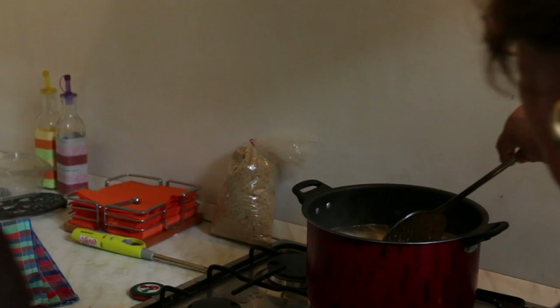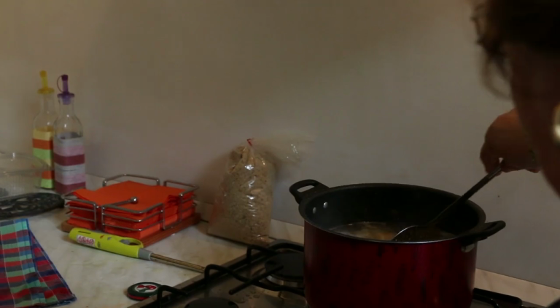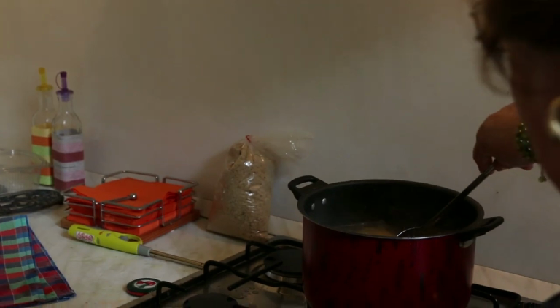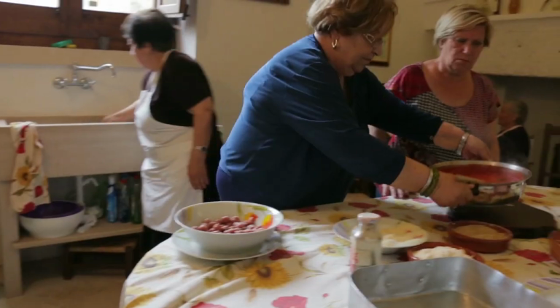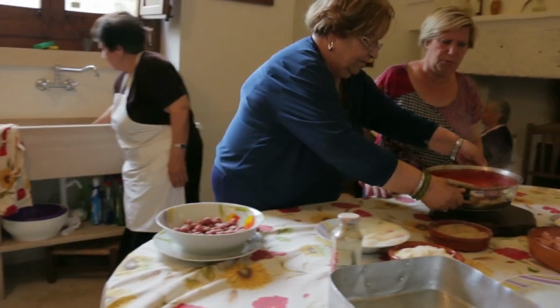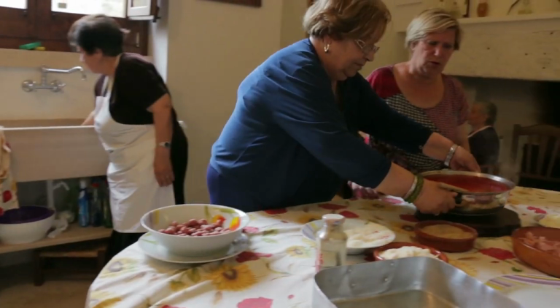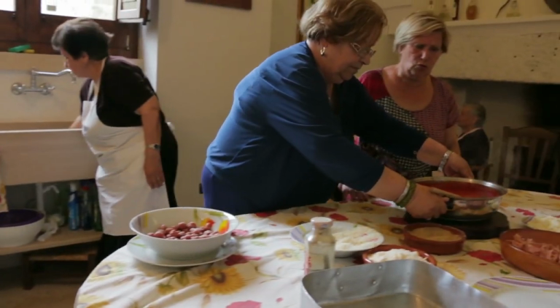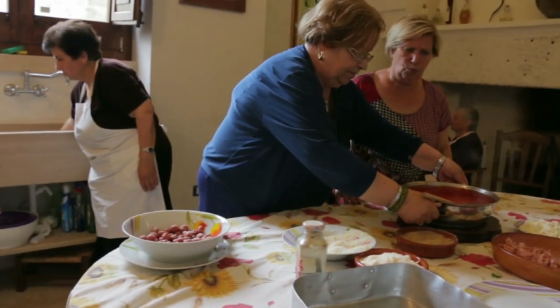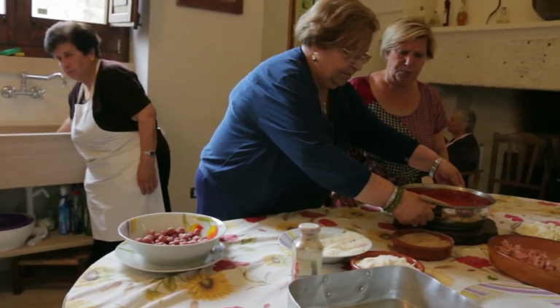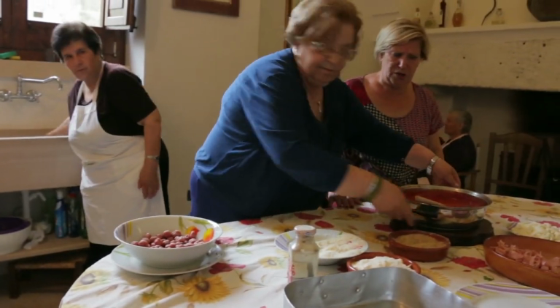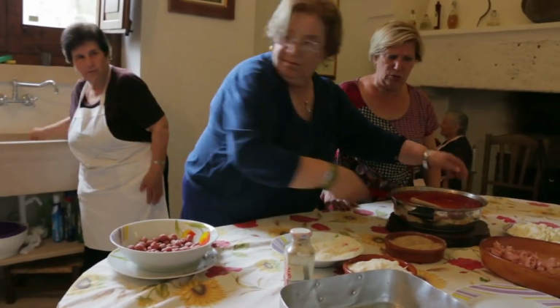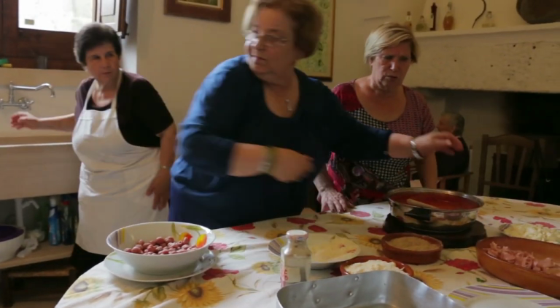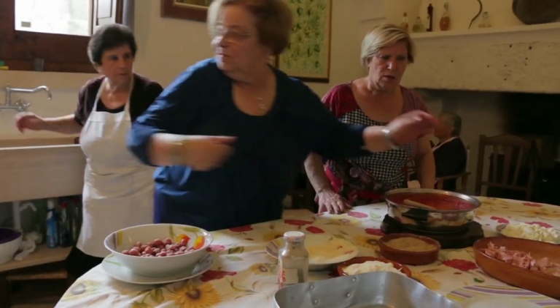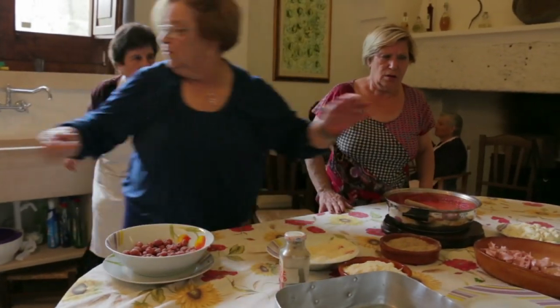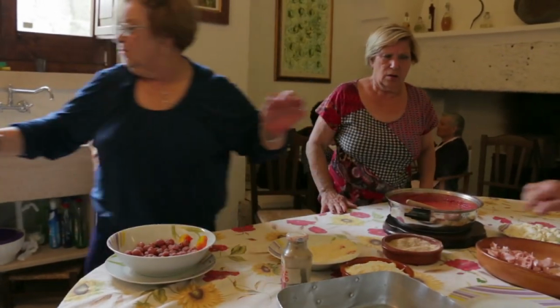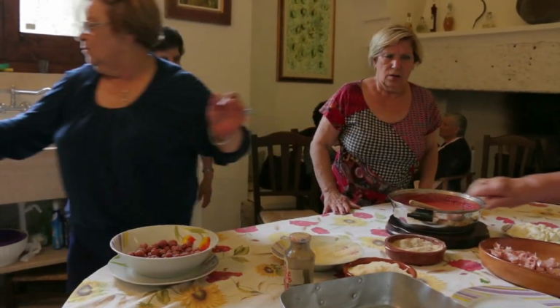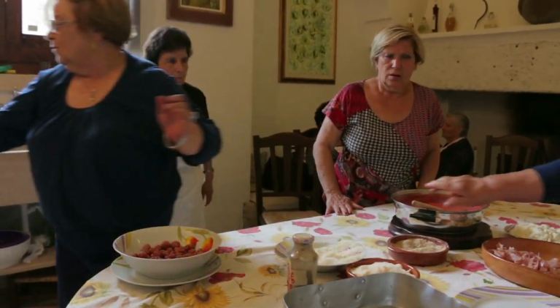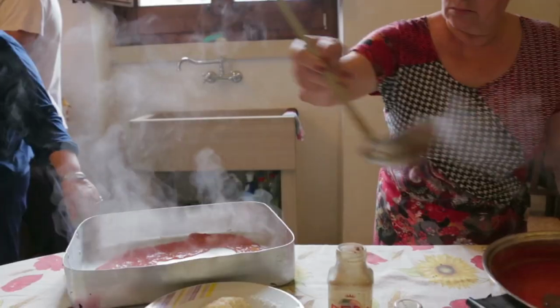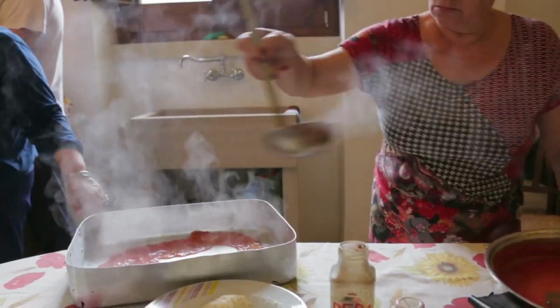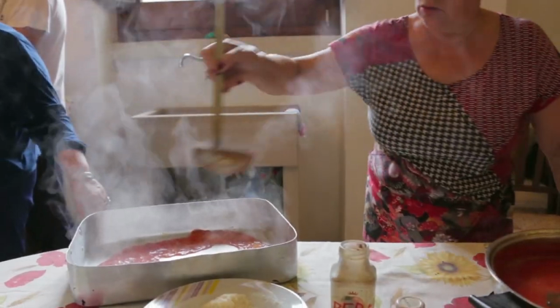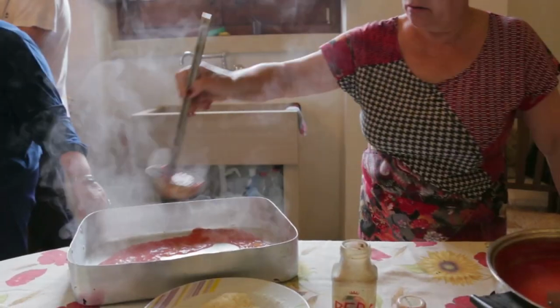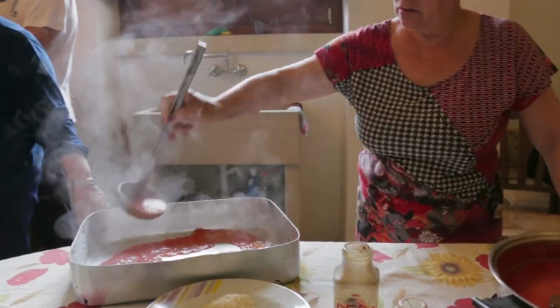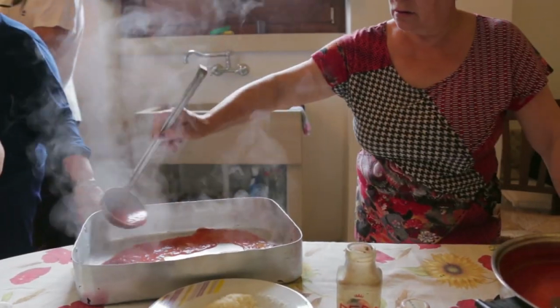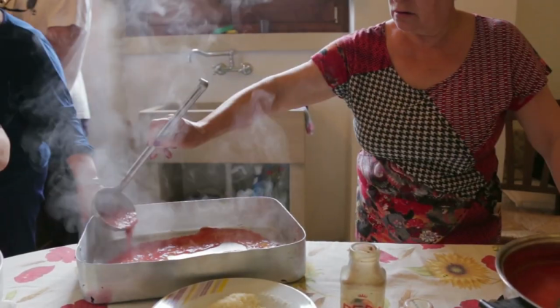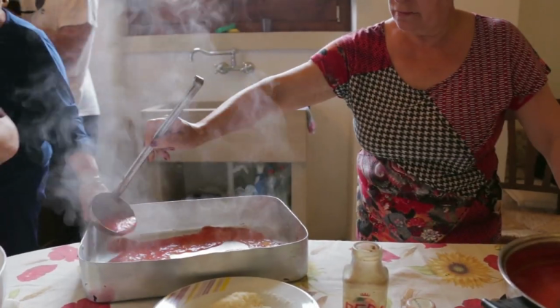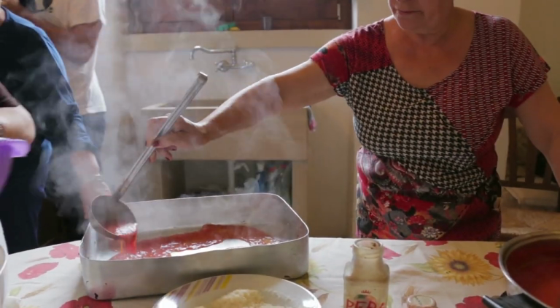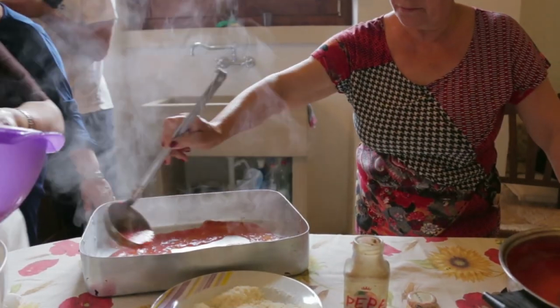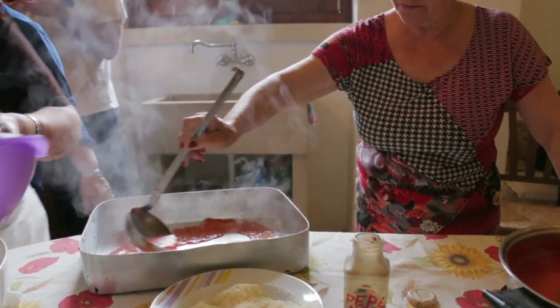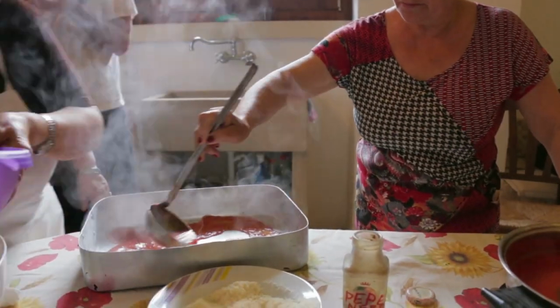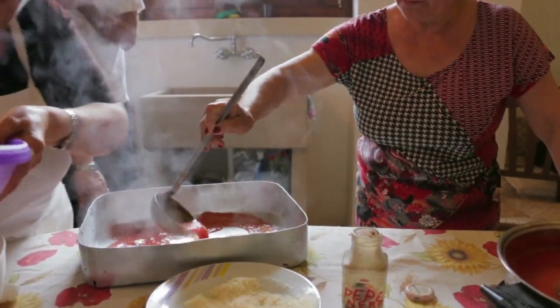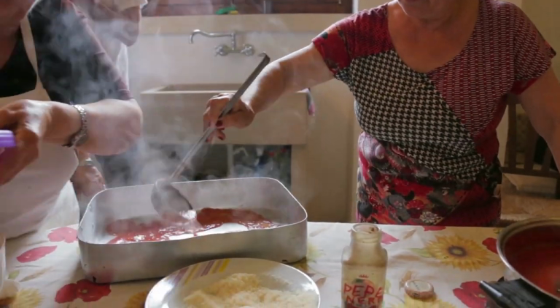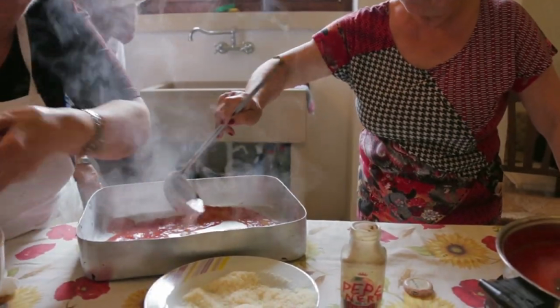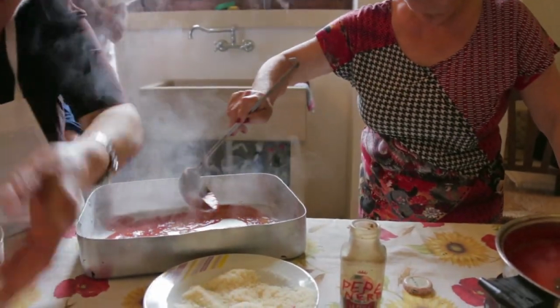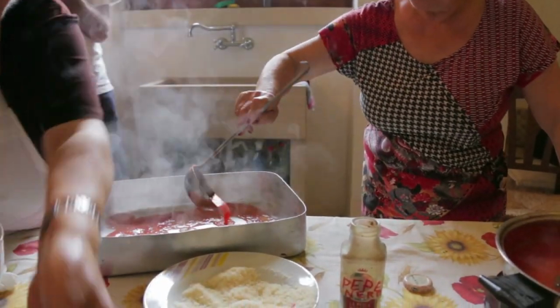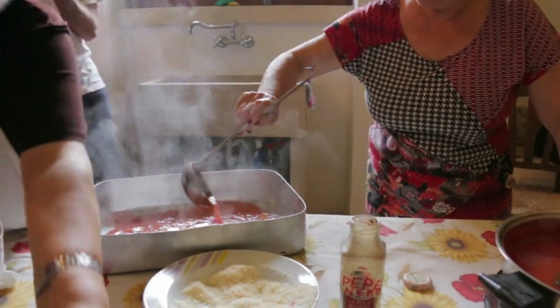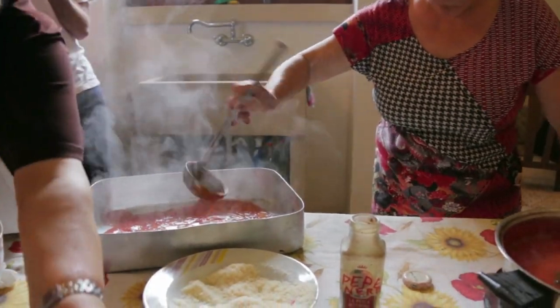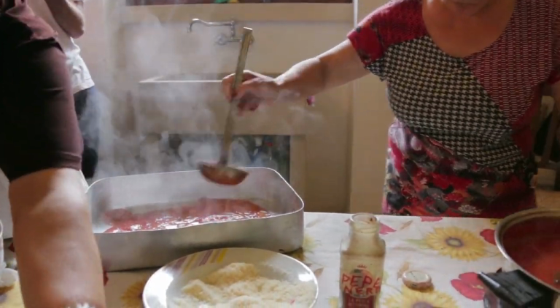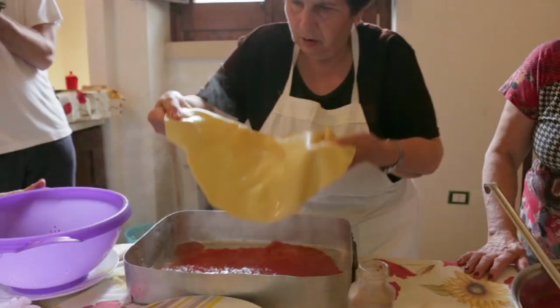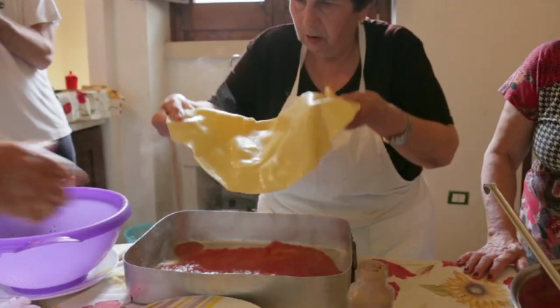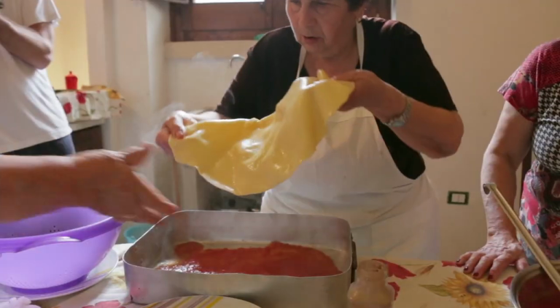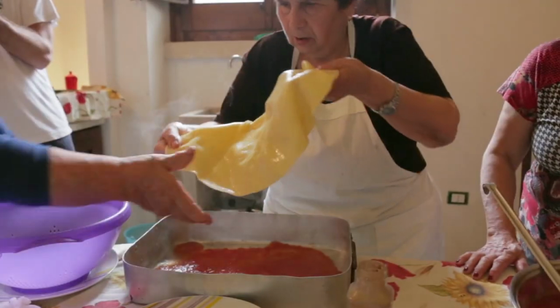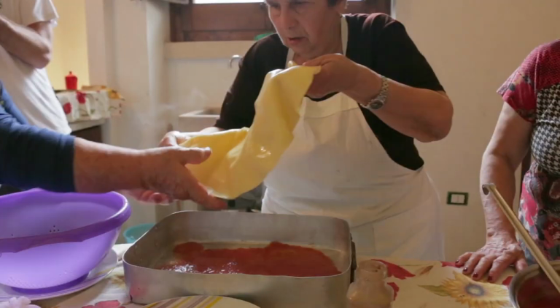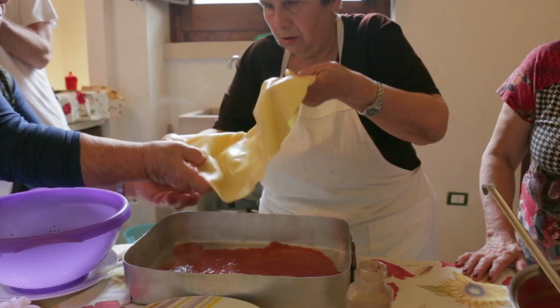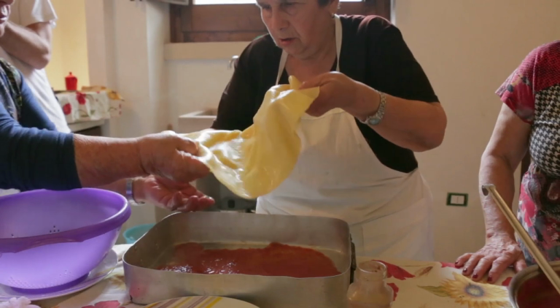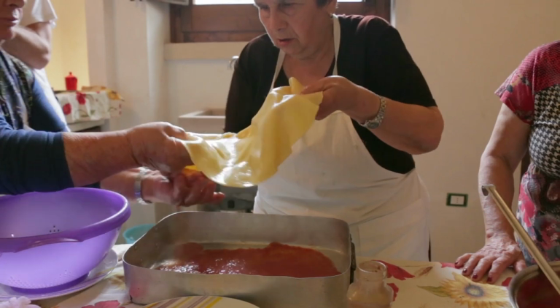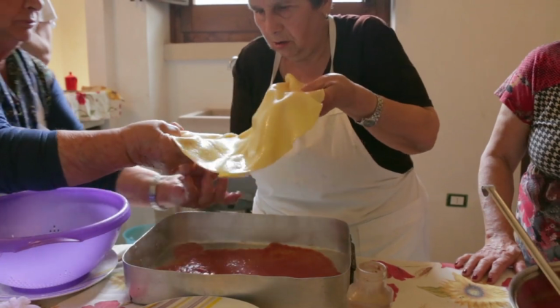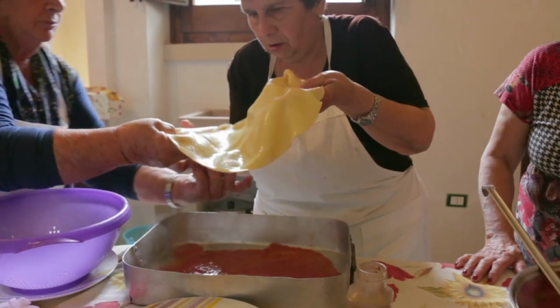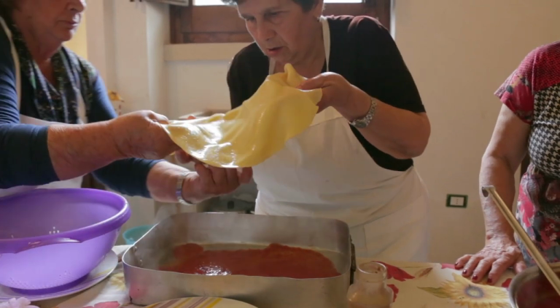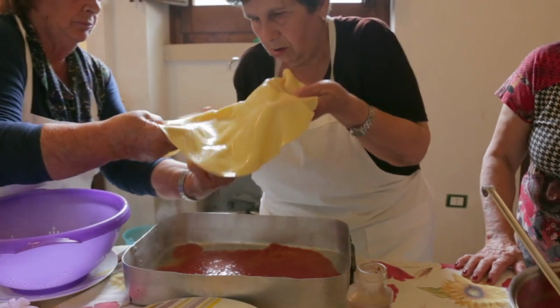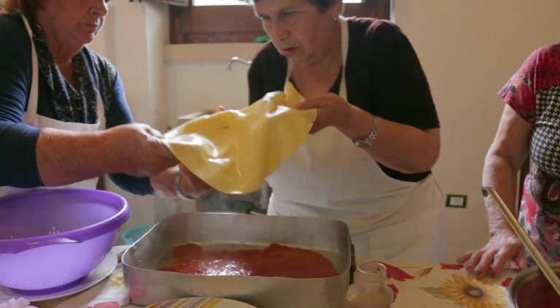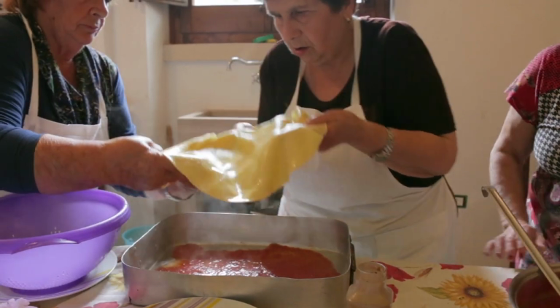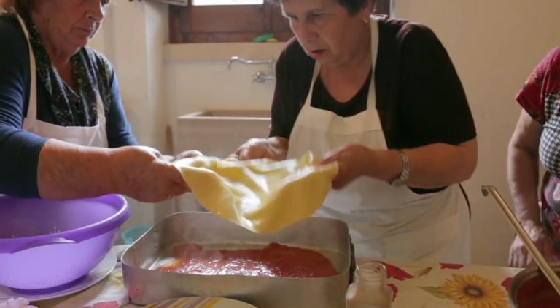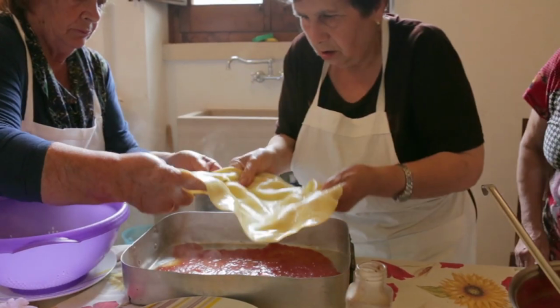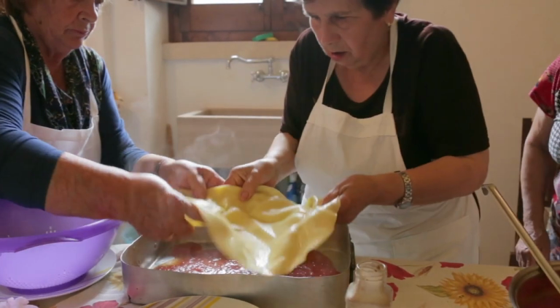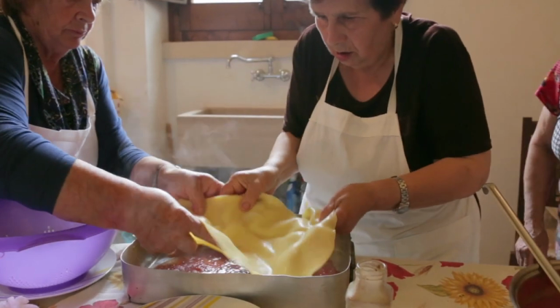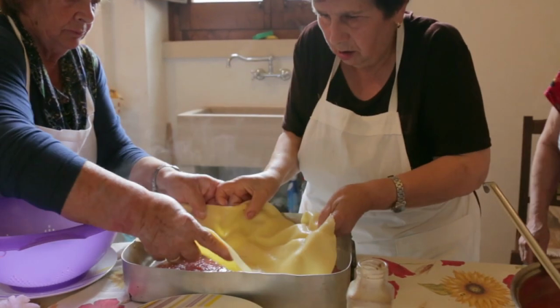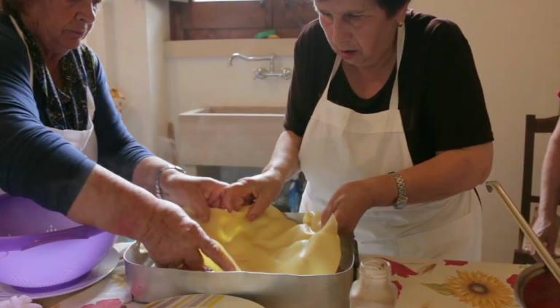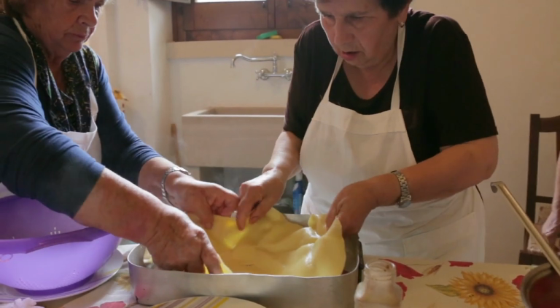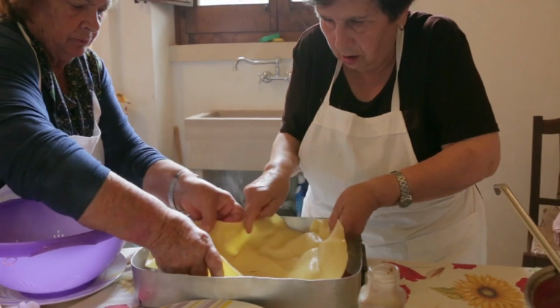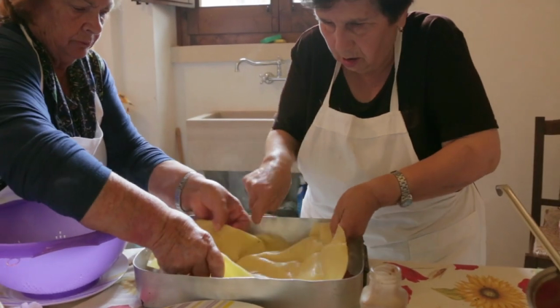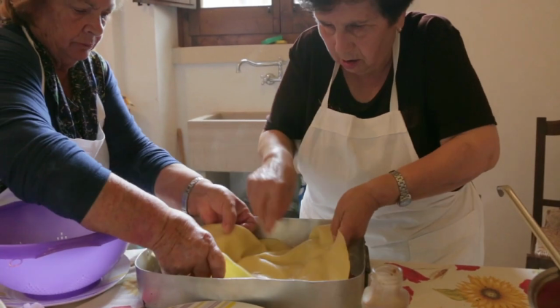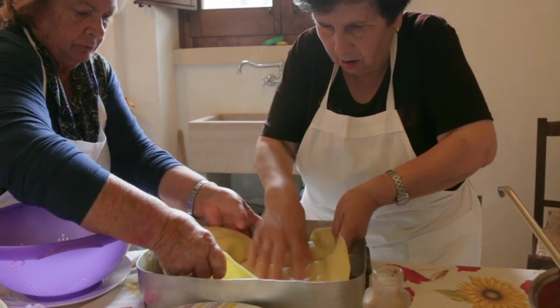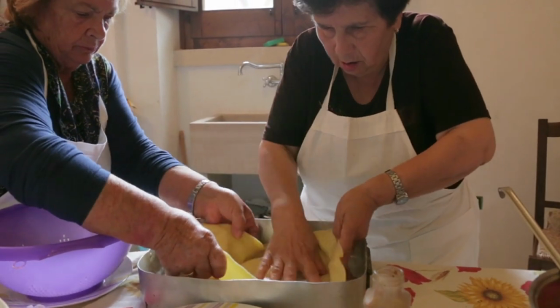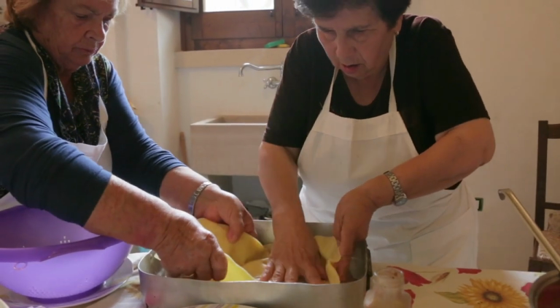The ladies are now ready to assemble the lasagna. First, they ladle in some tomato sauce before adding a pasta sheet.